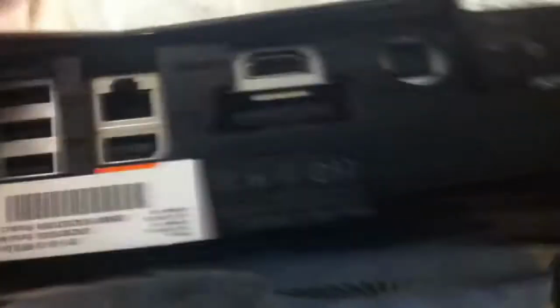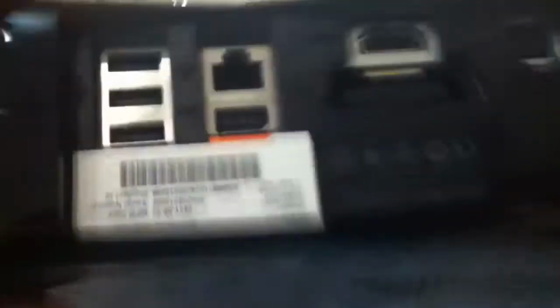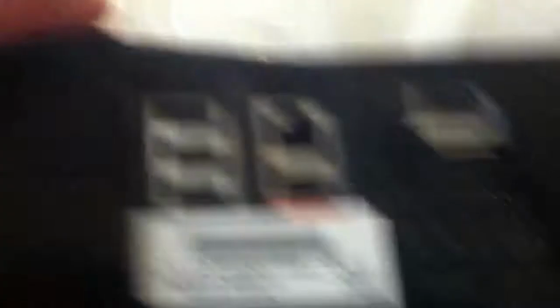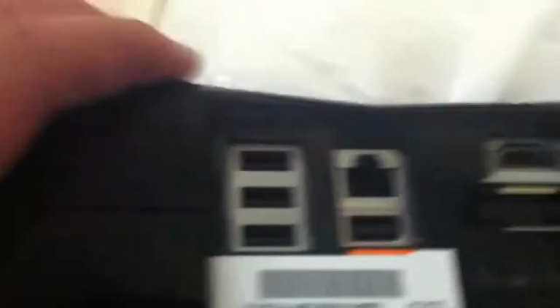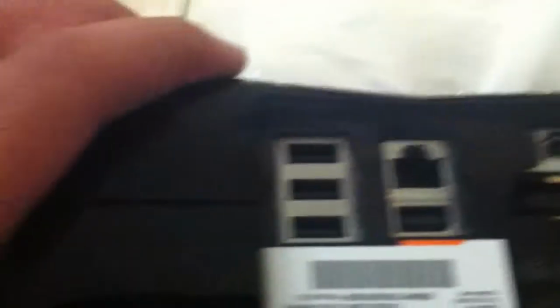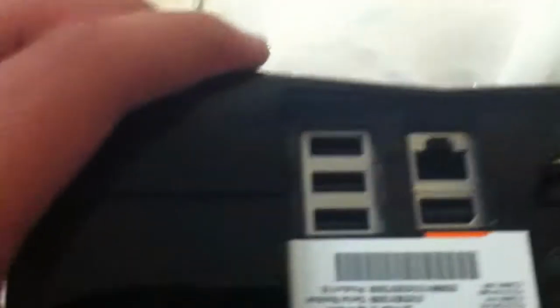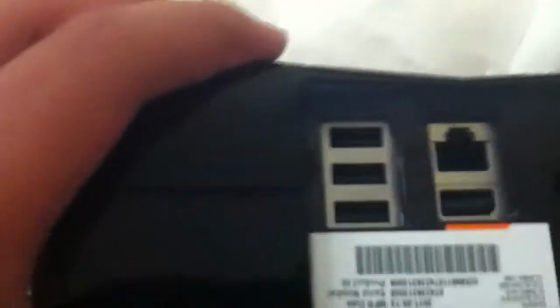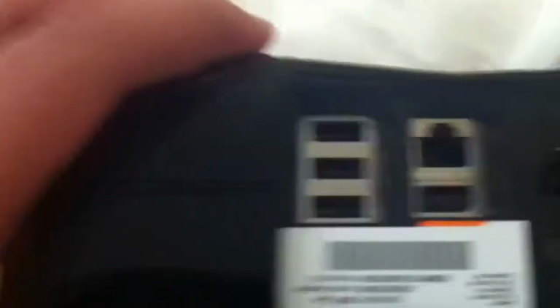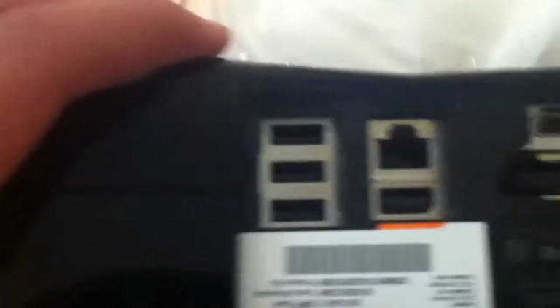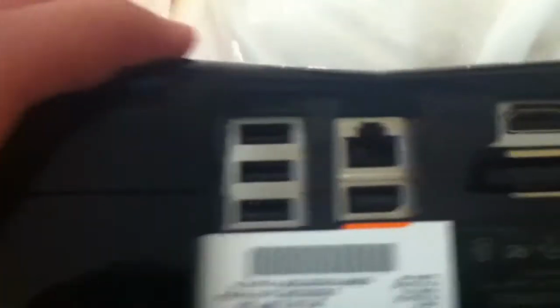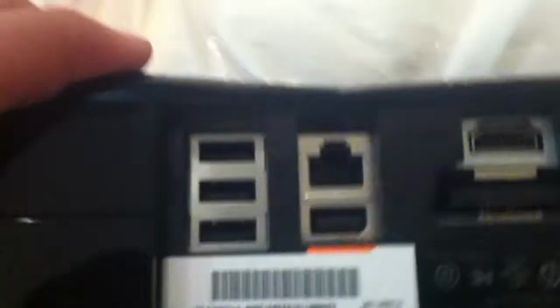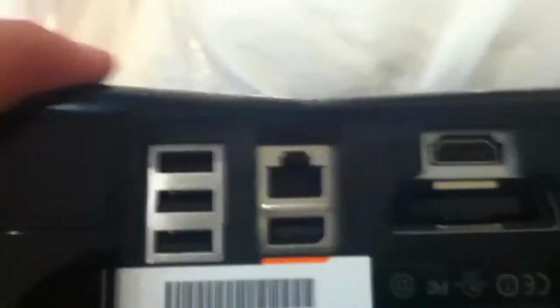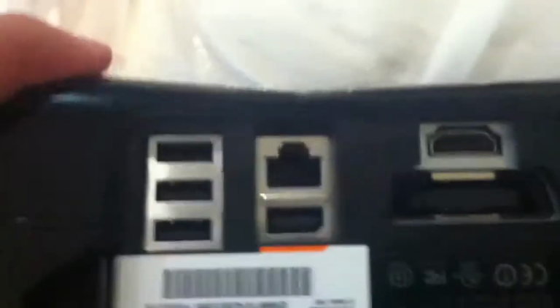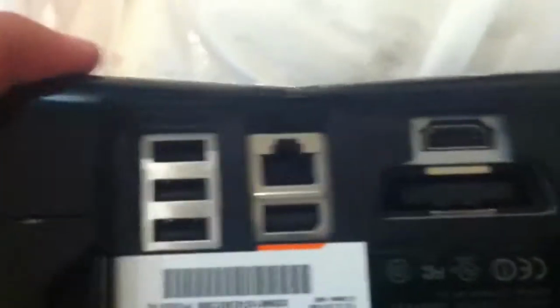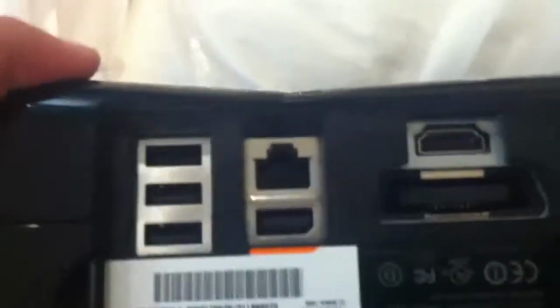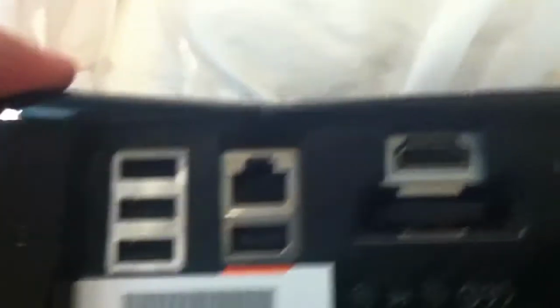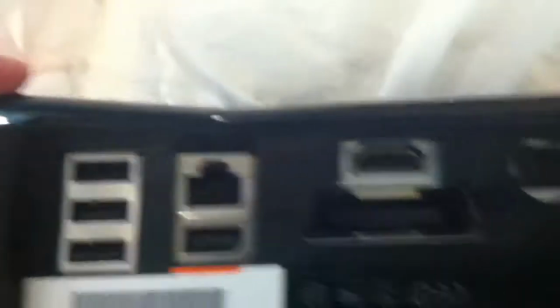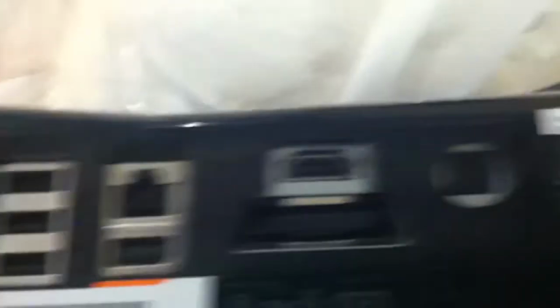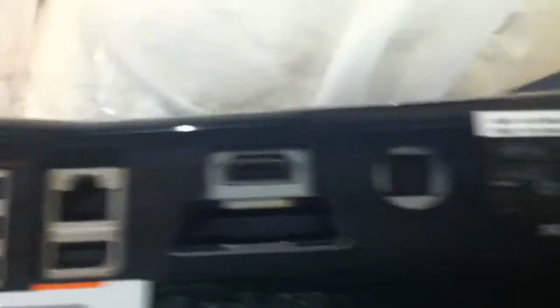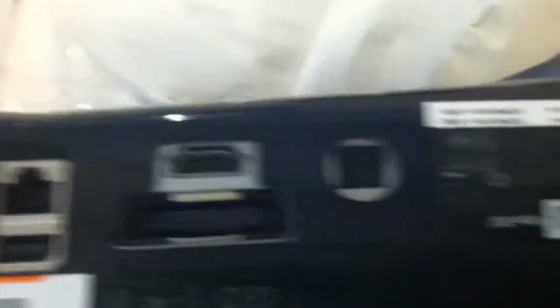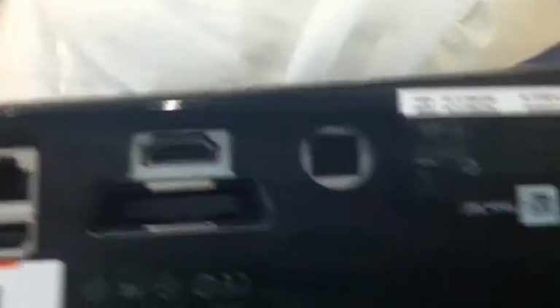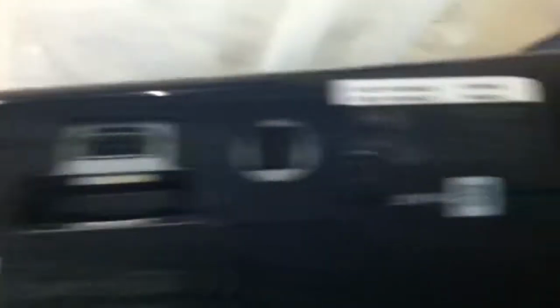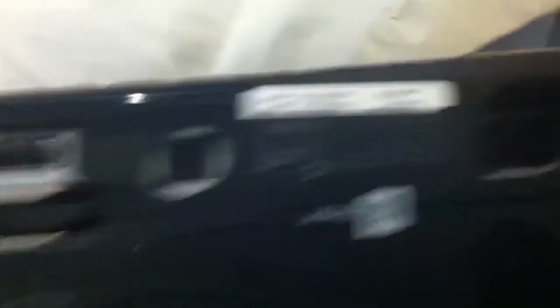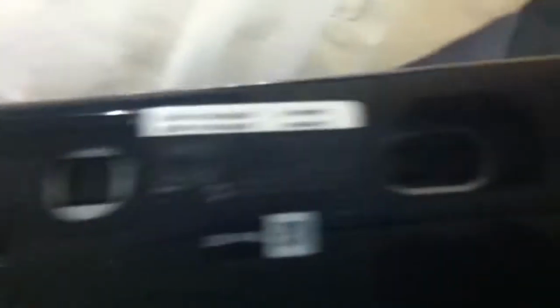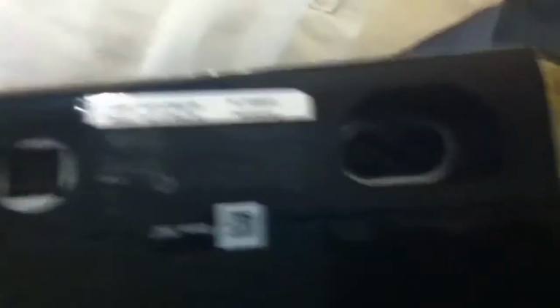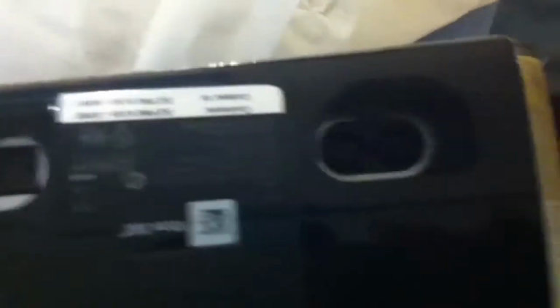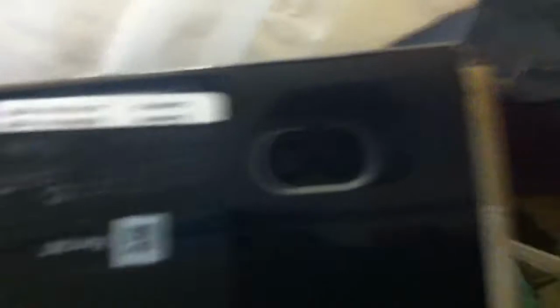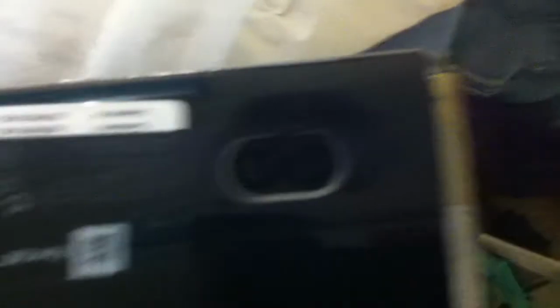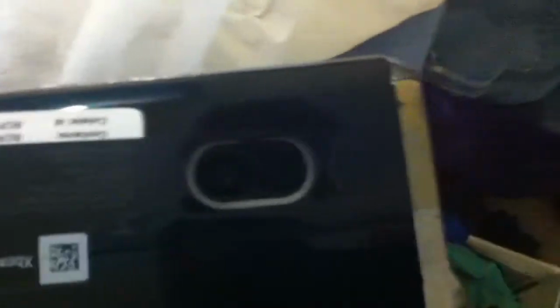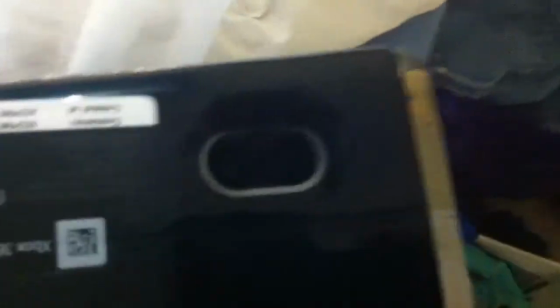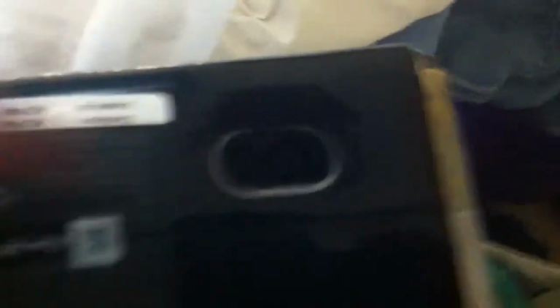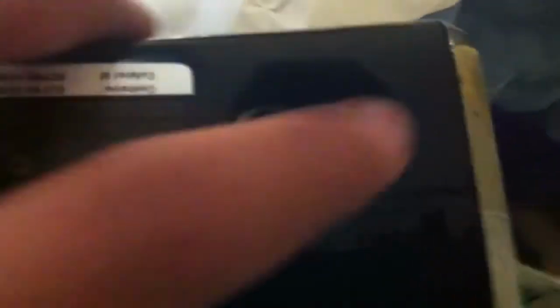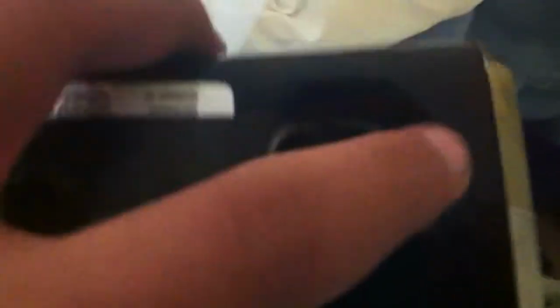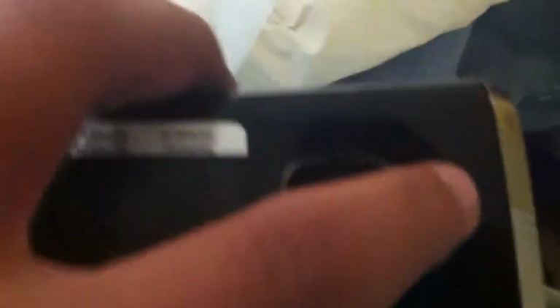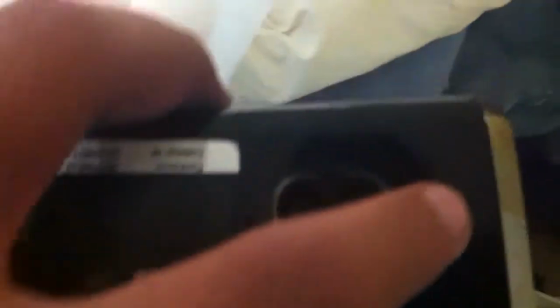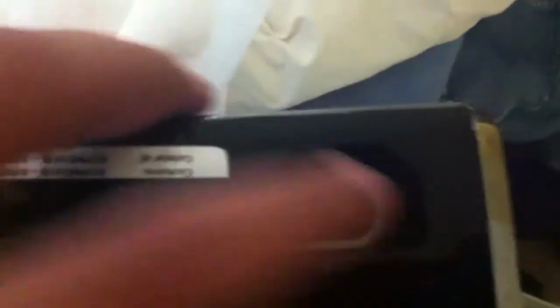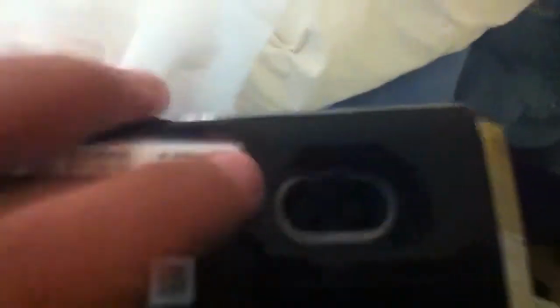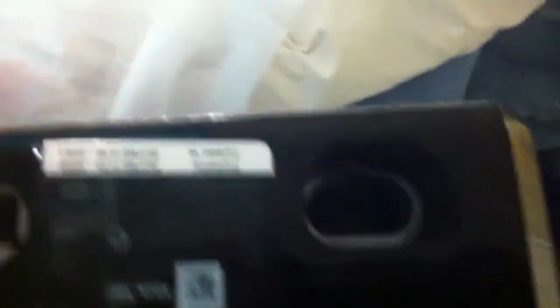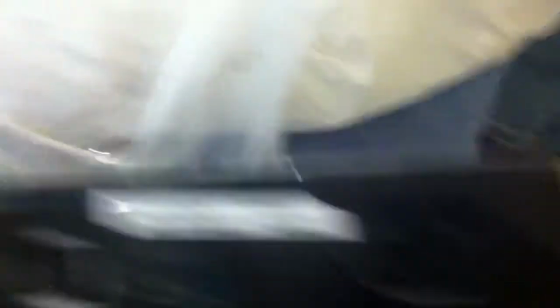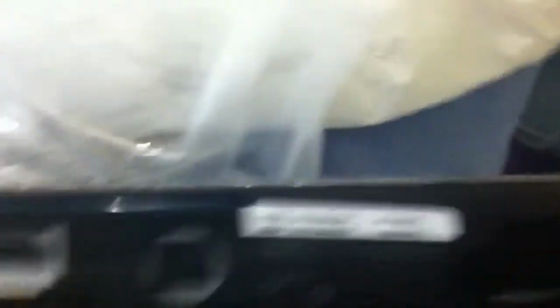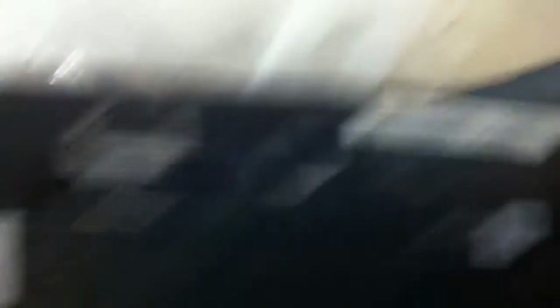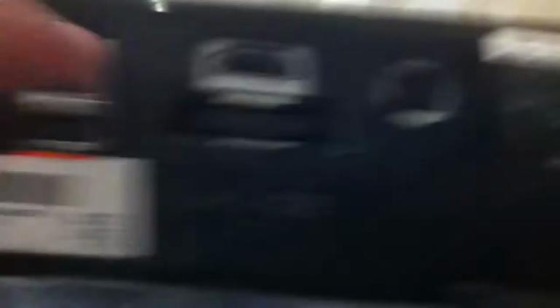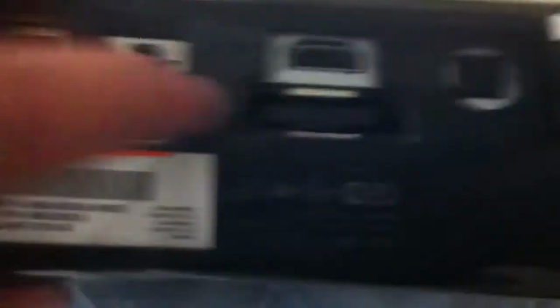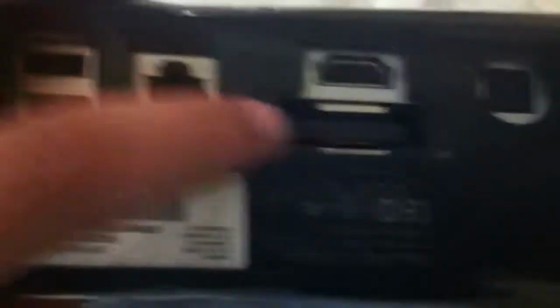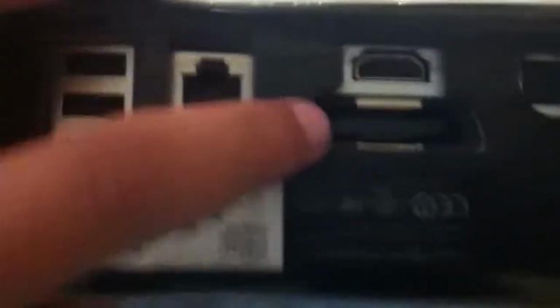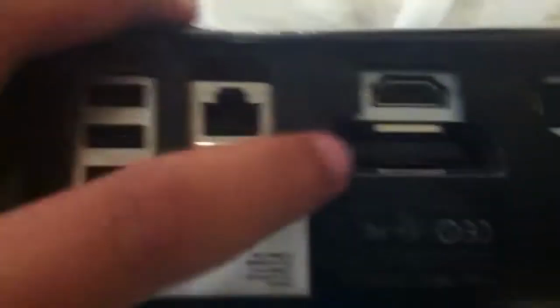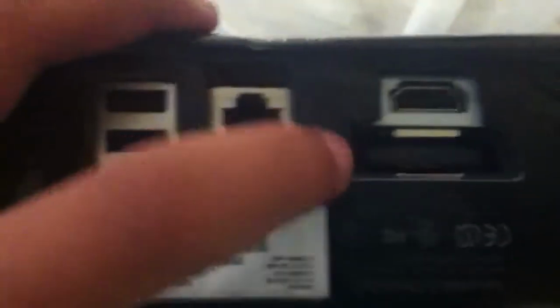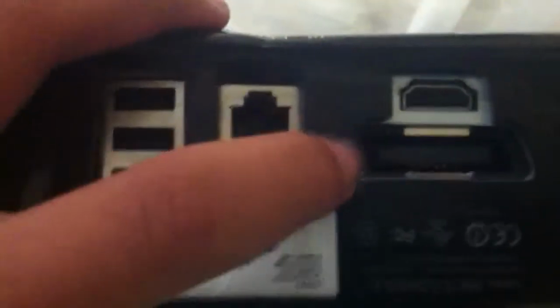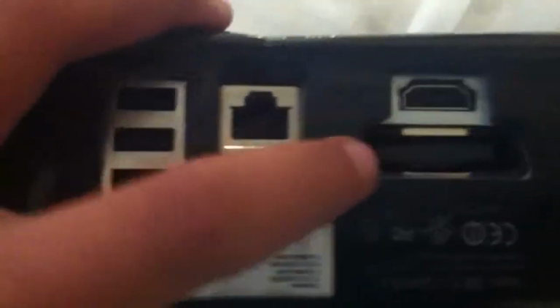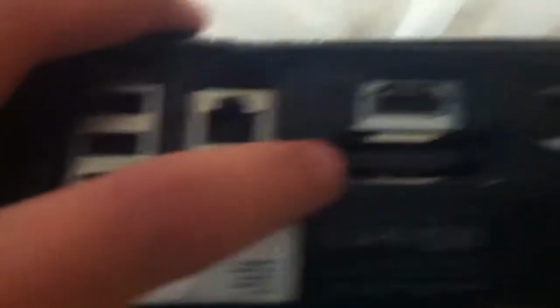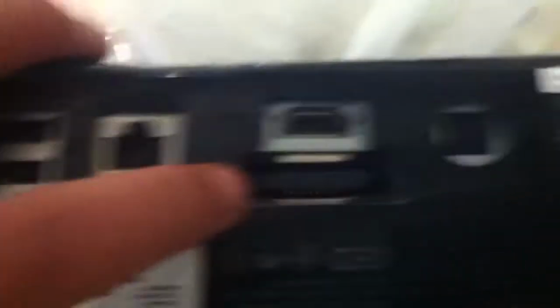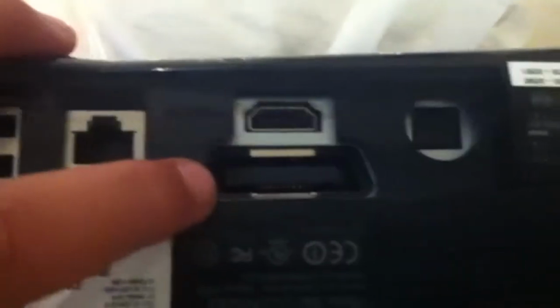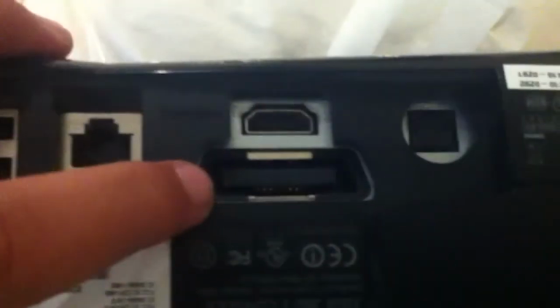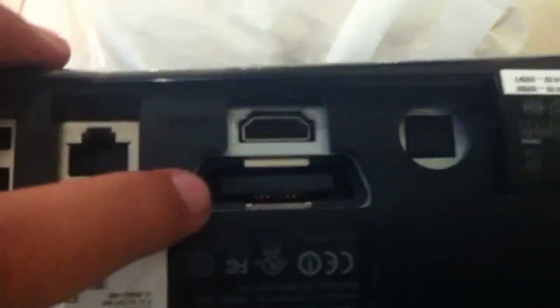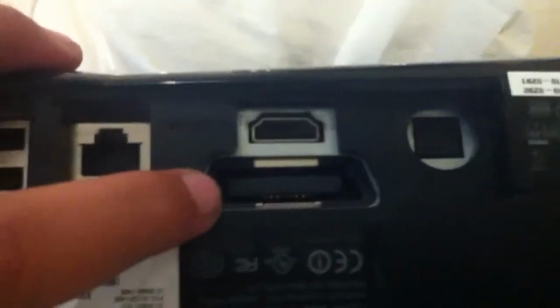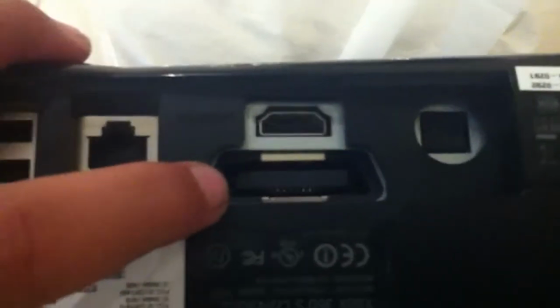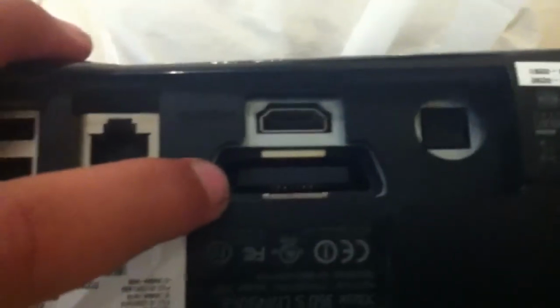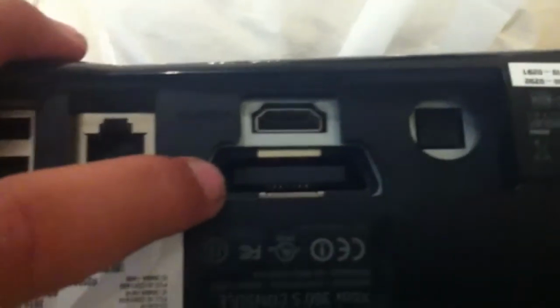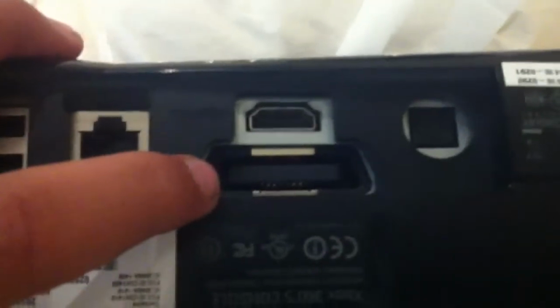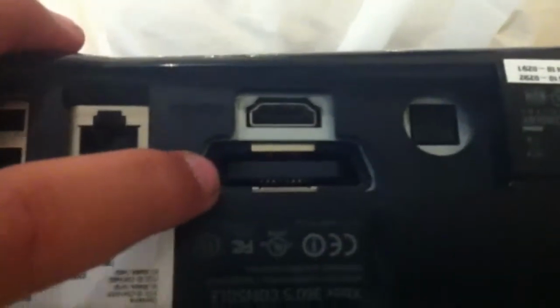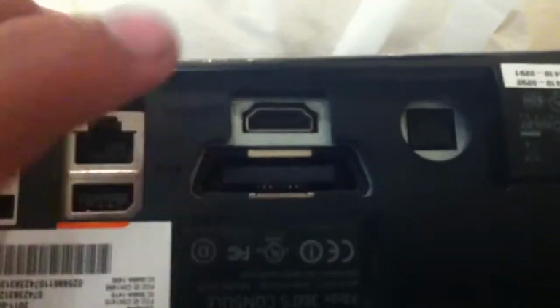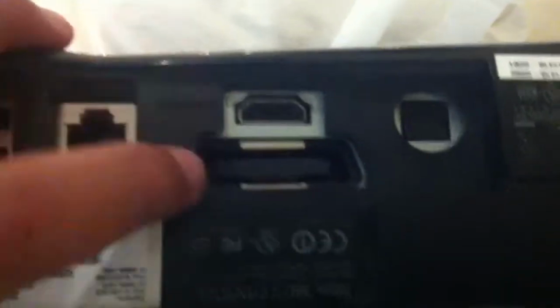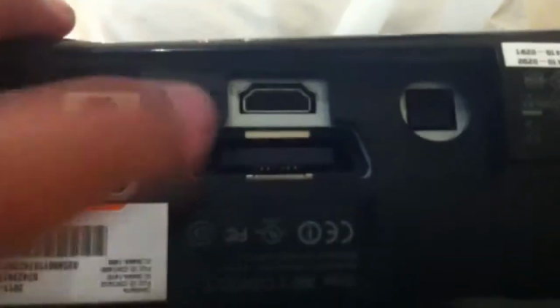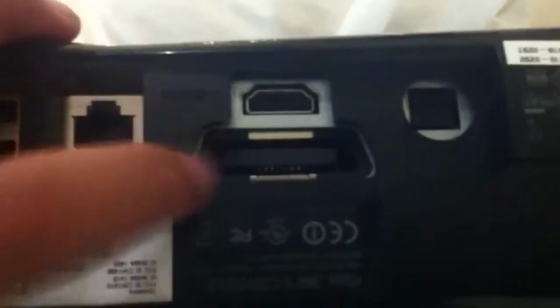On the back side, you can see we have three USBs, the main power source right here, and another one that connects to your TV.